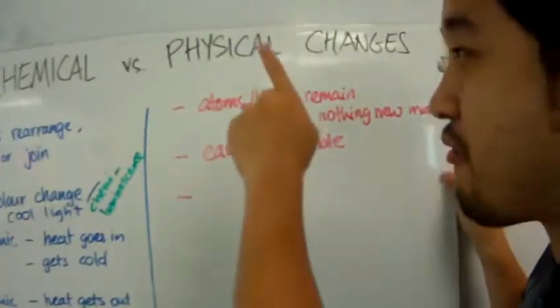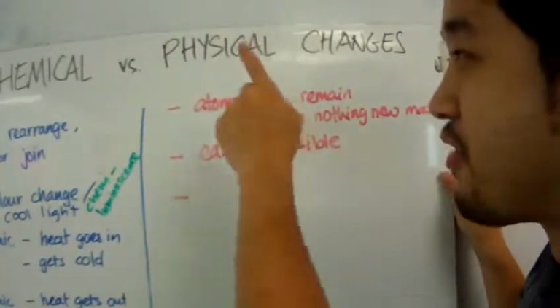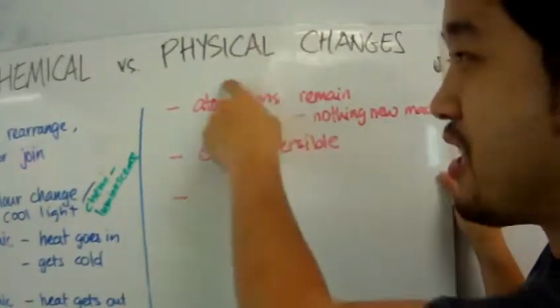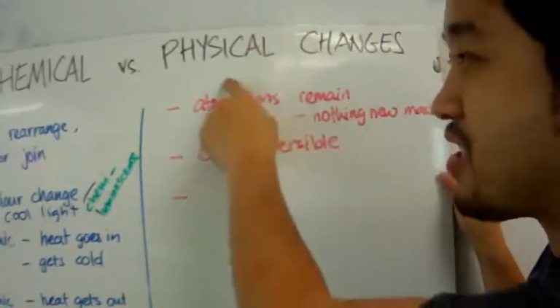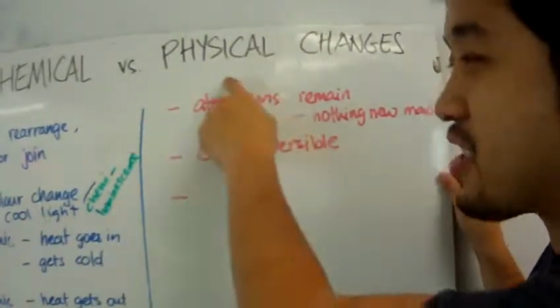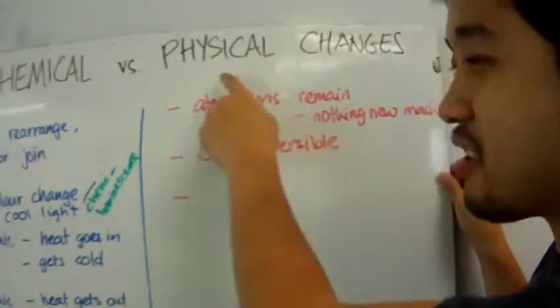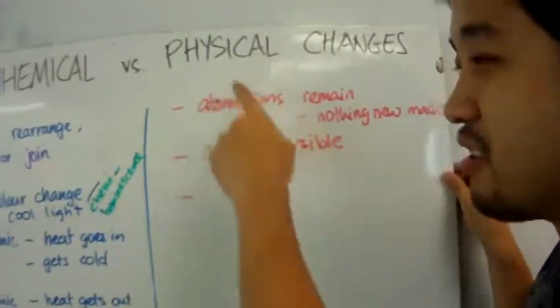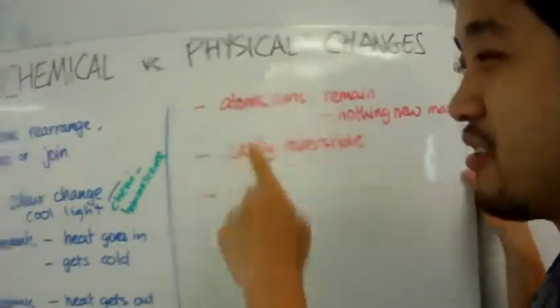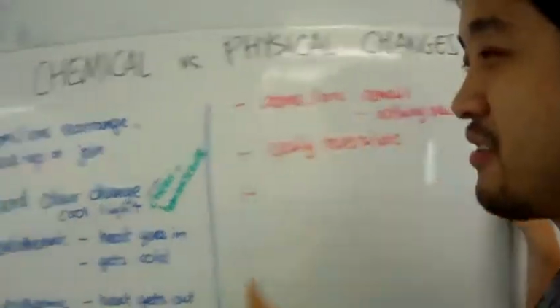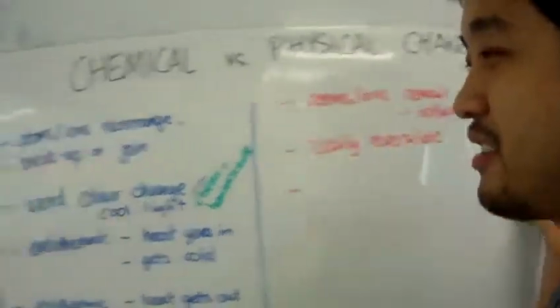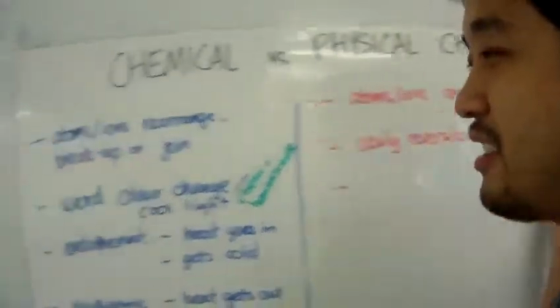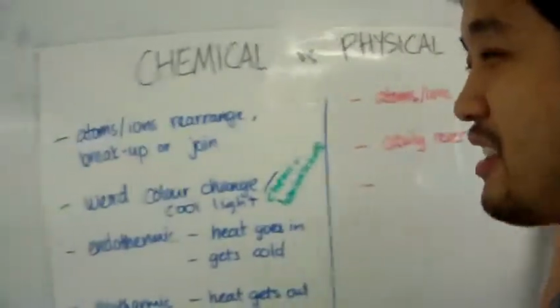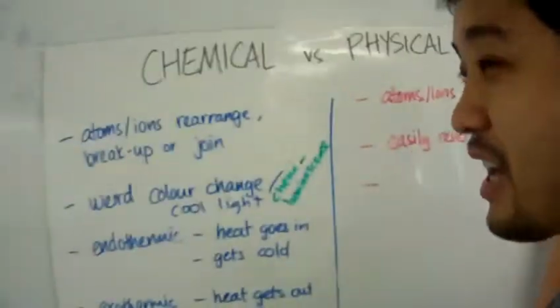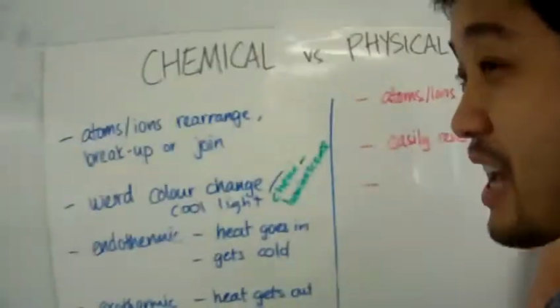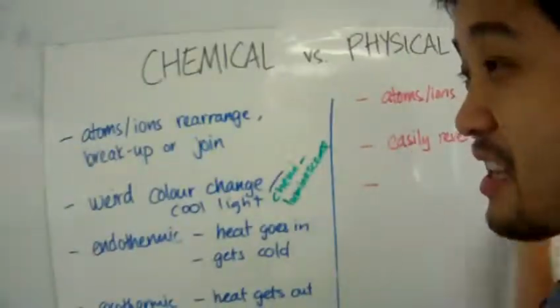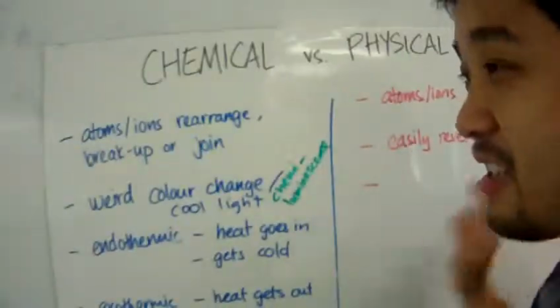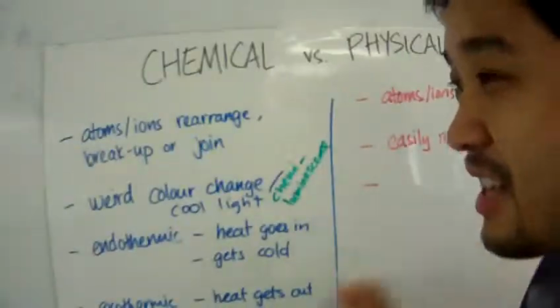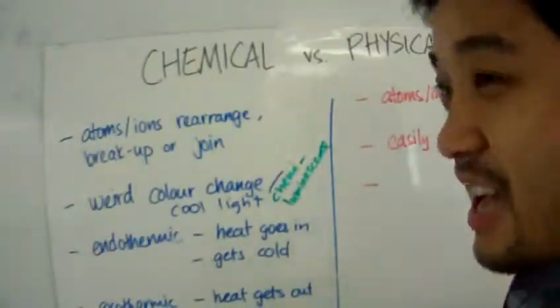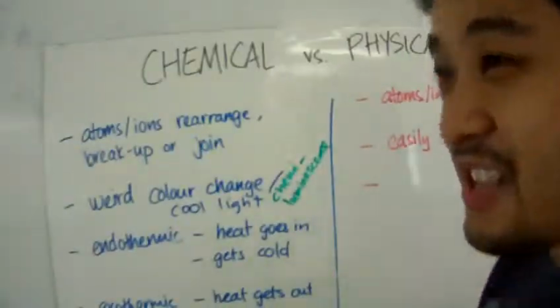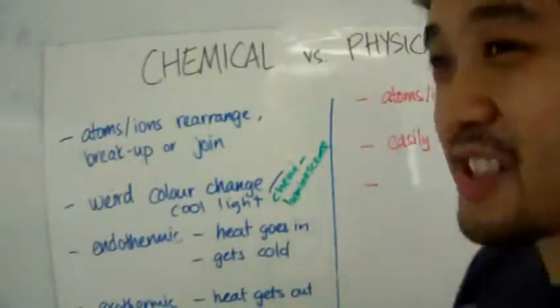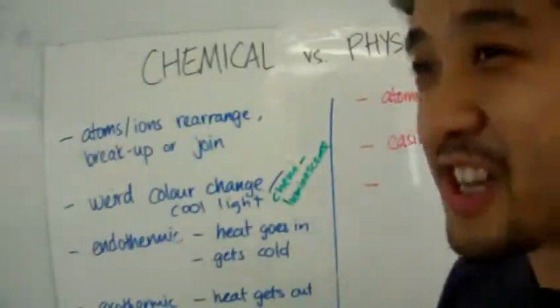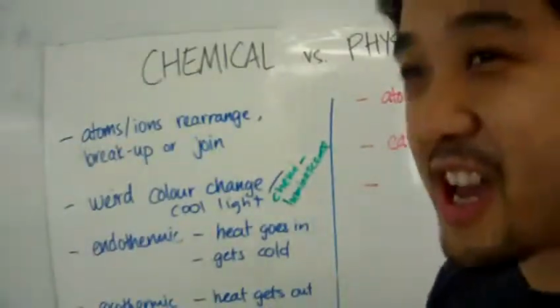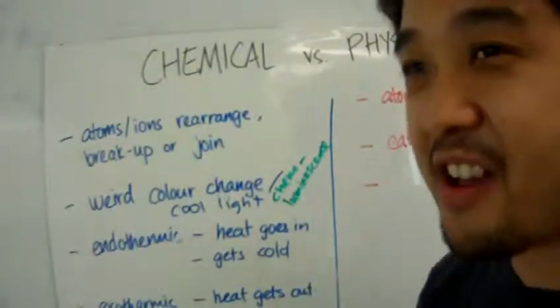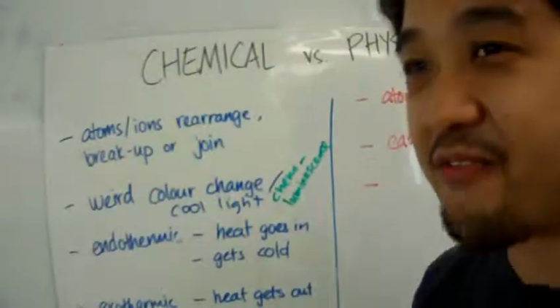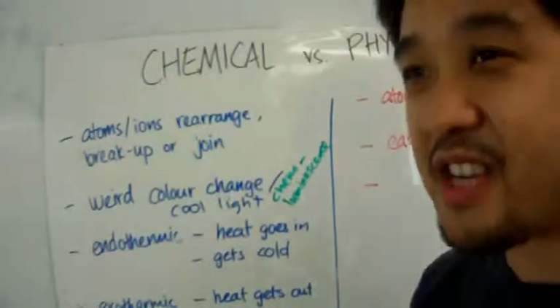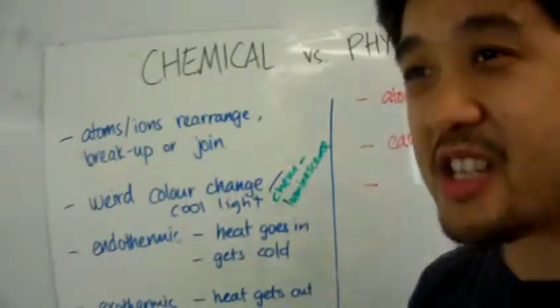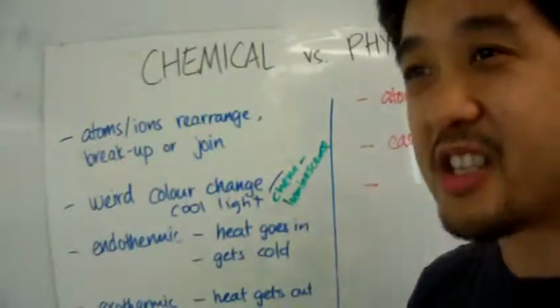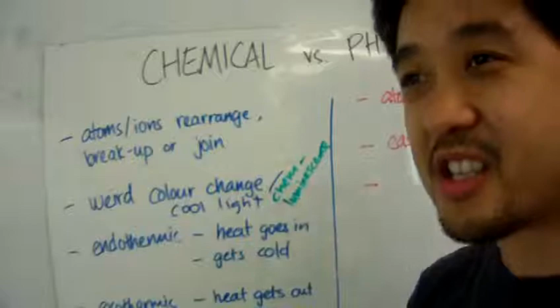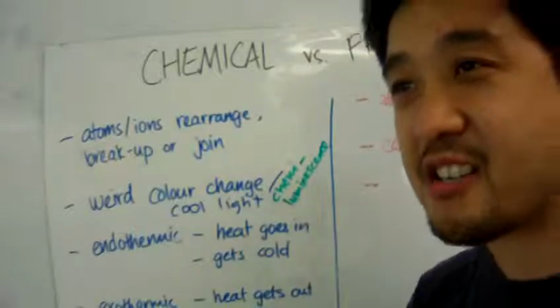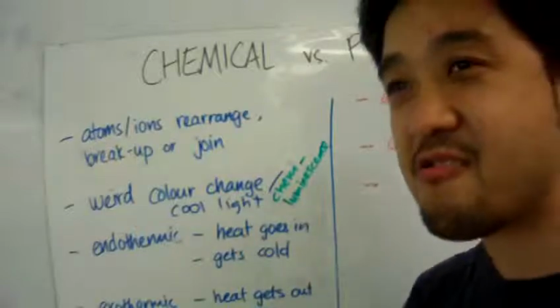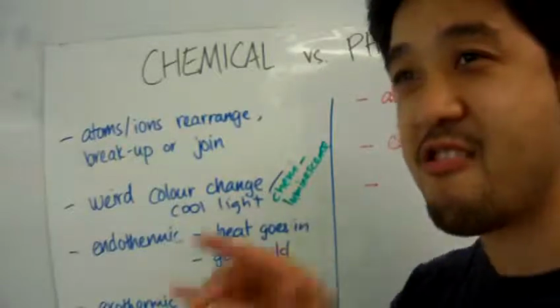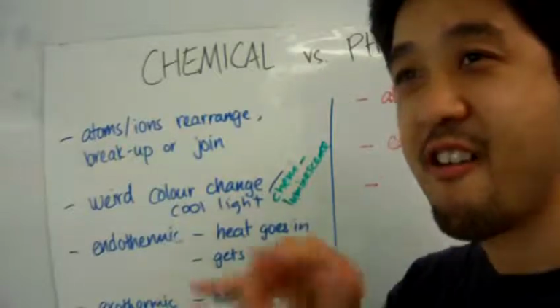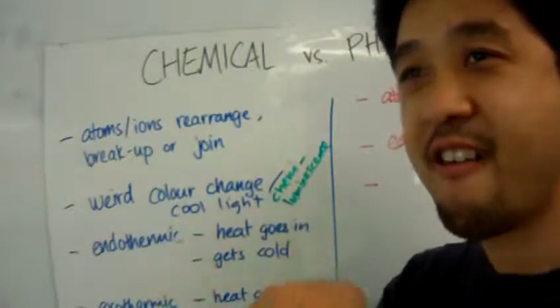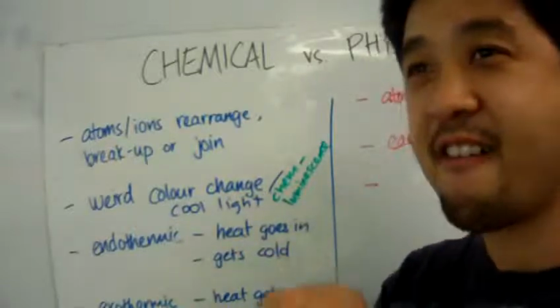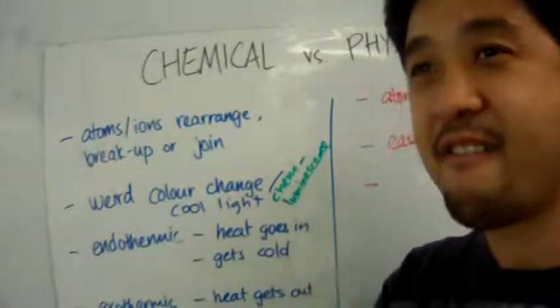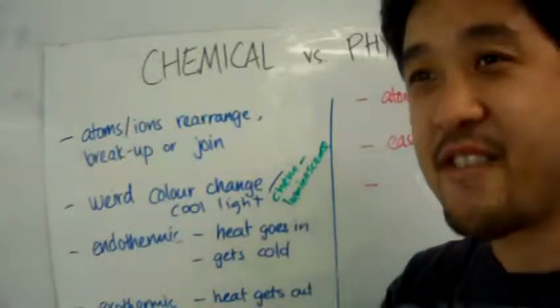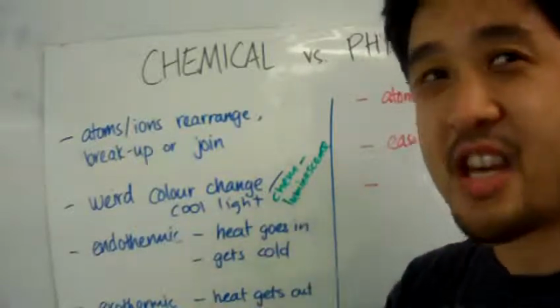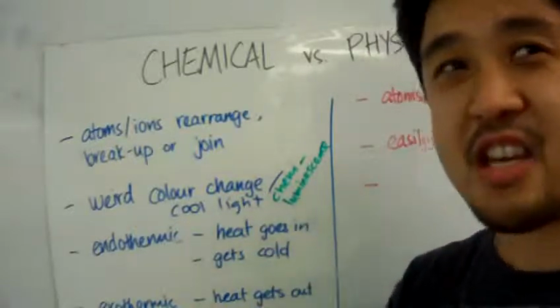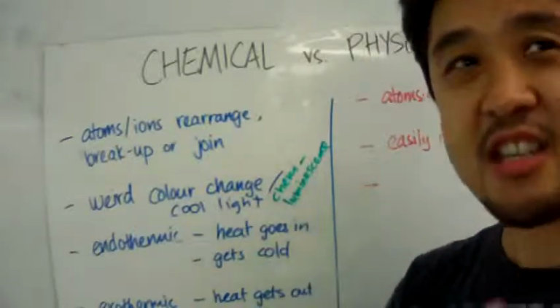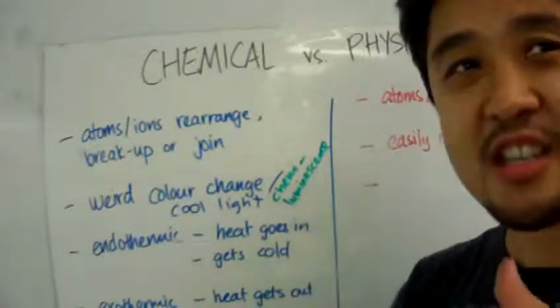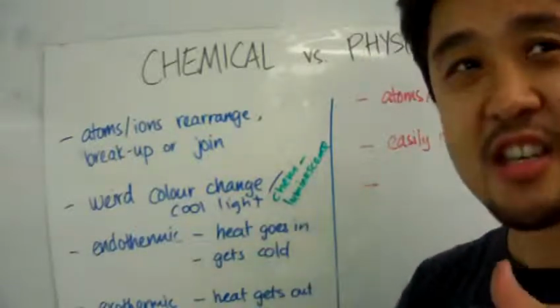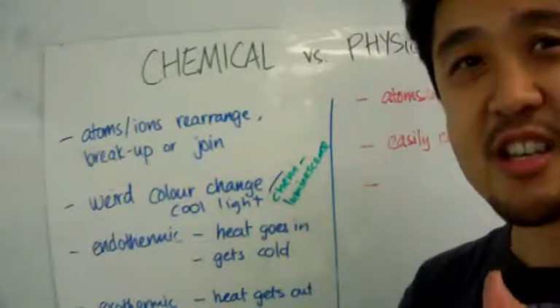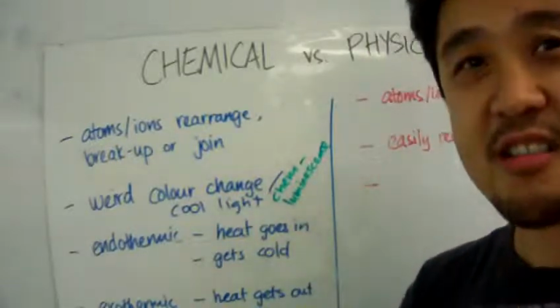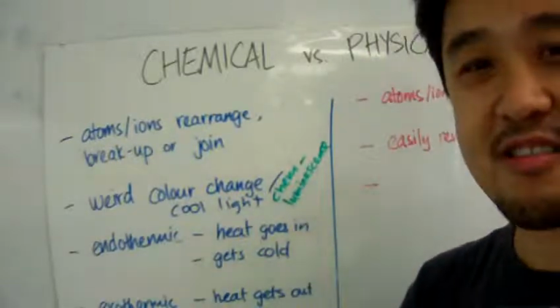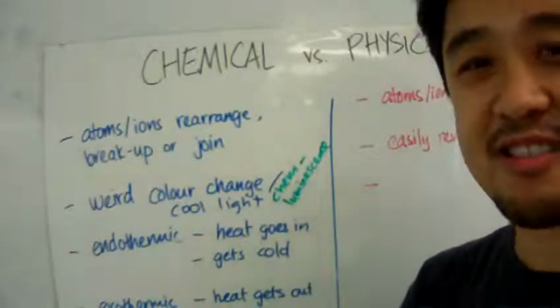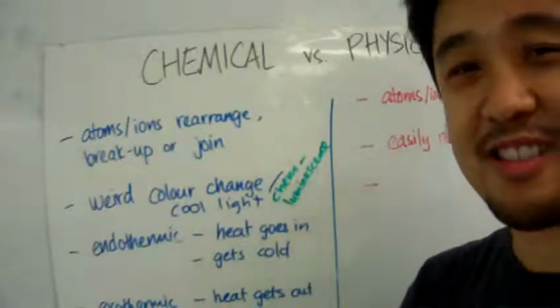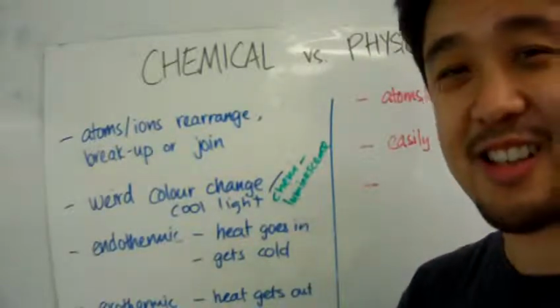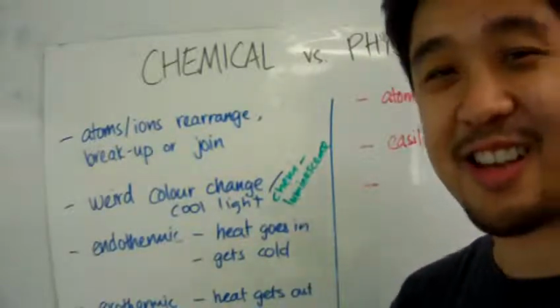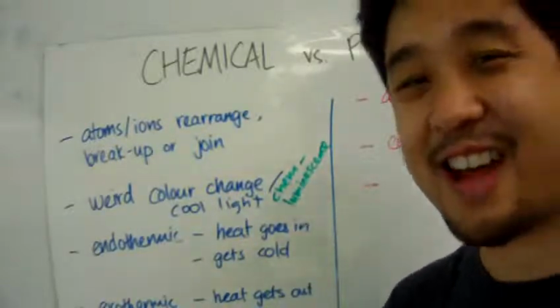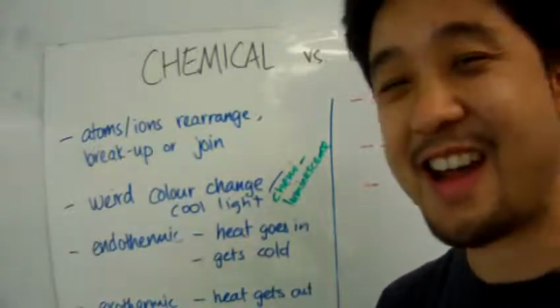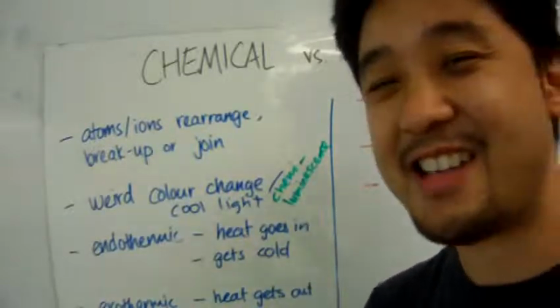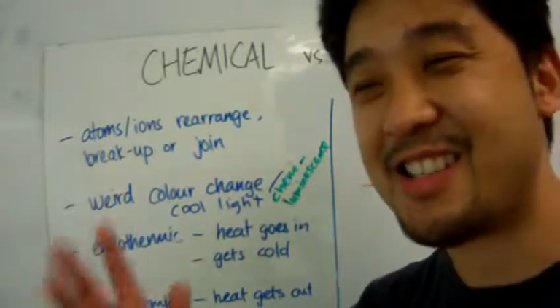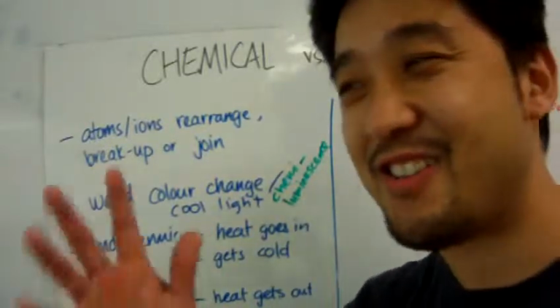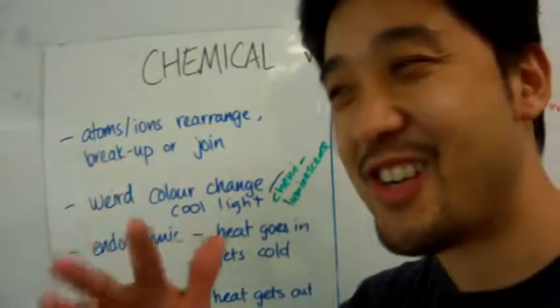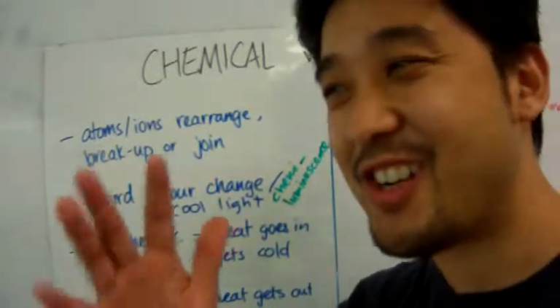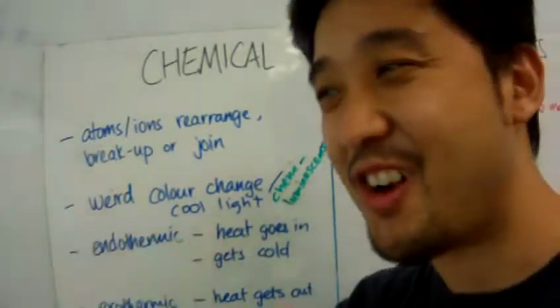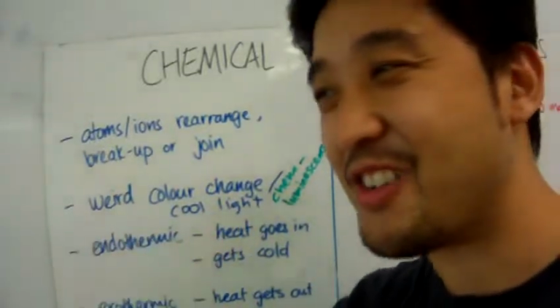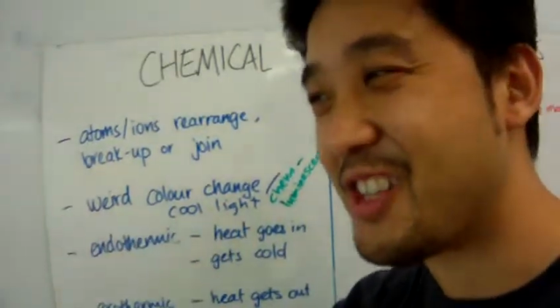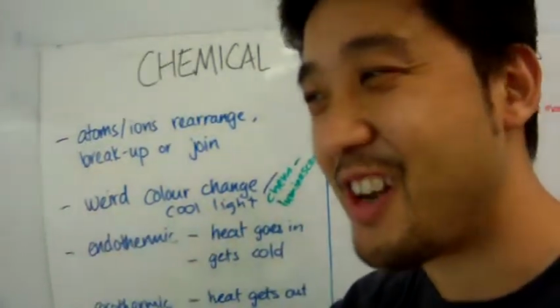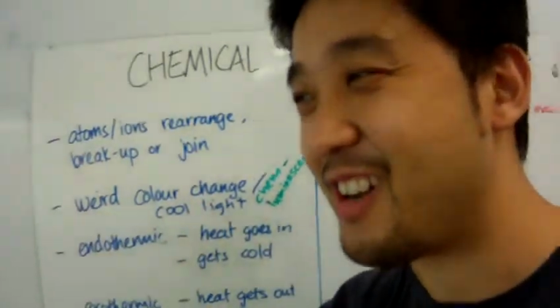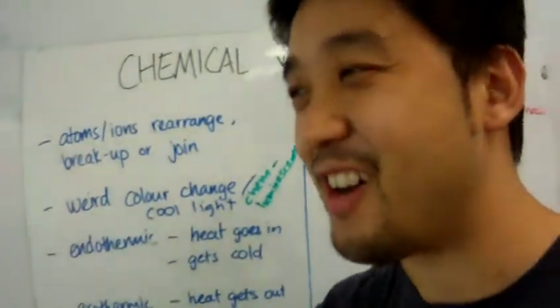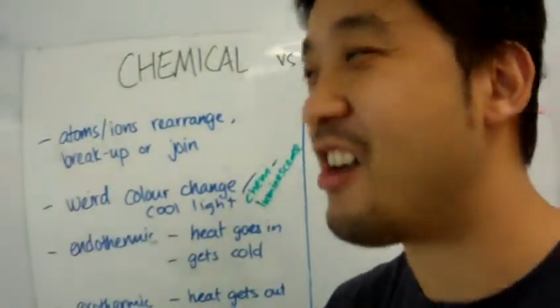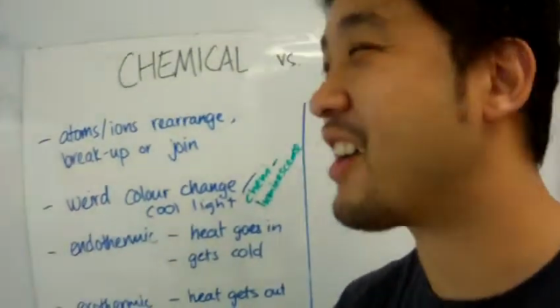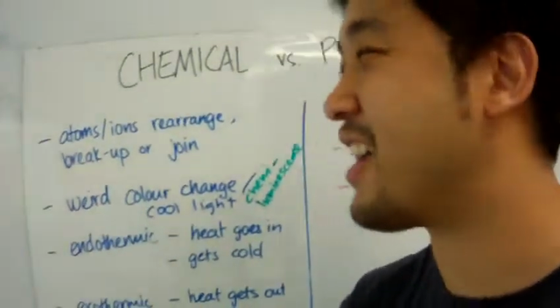Physical! Let's get physical, physical. Oh yeah, it's a really old song. Okay.